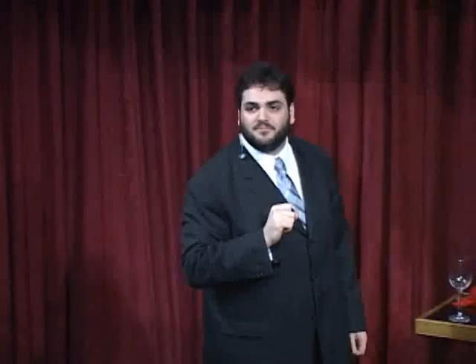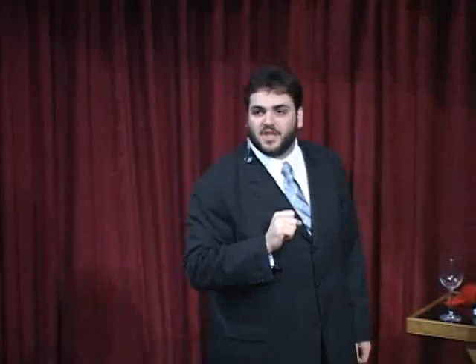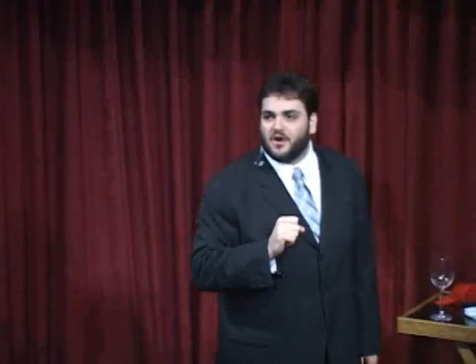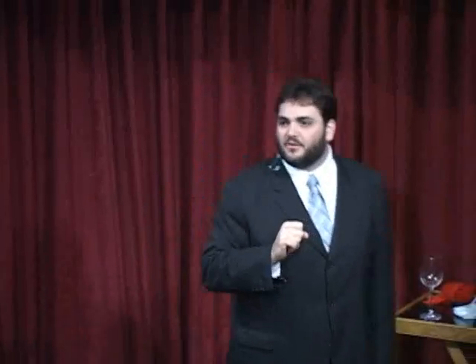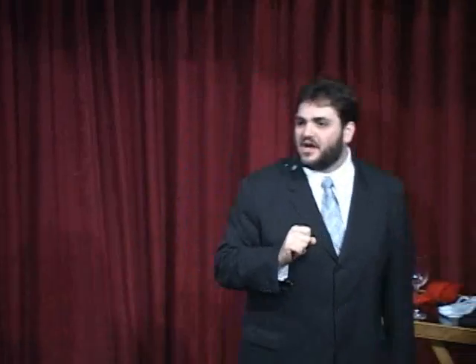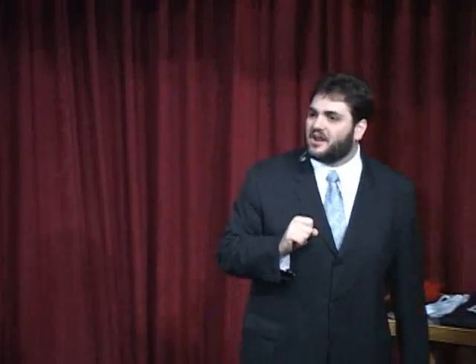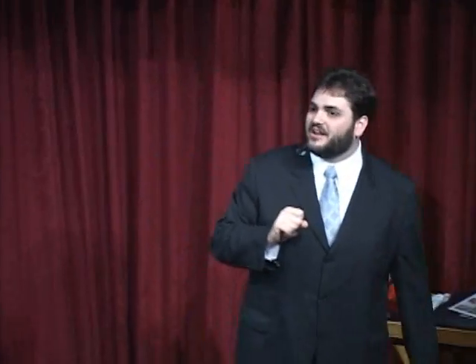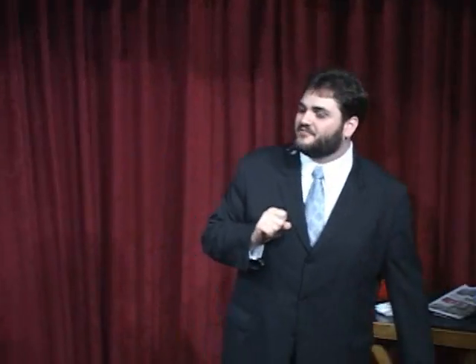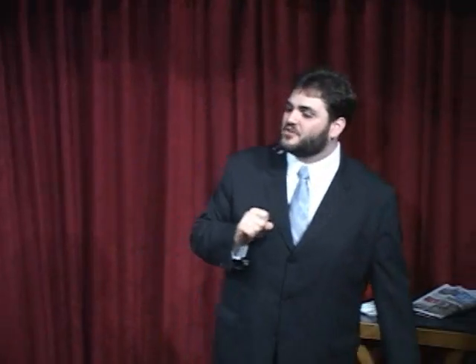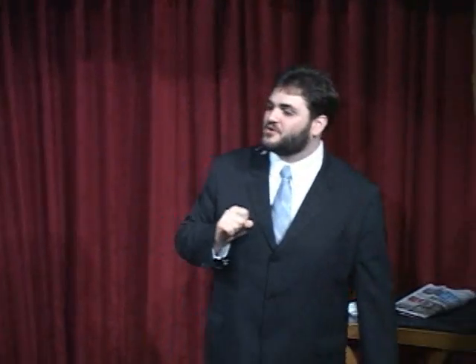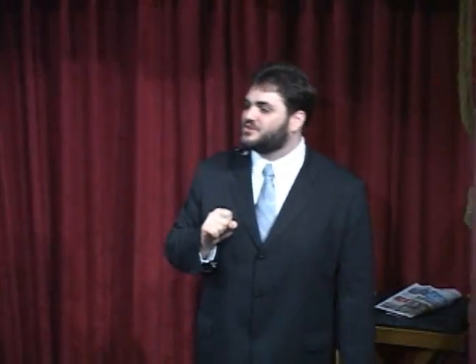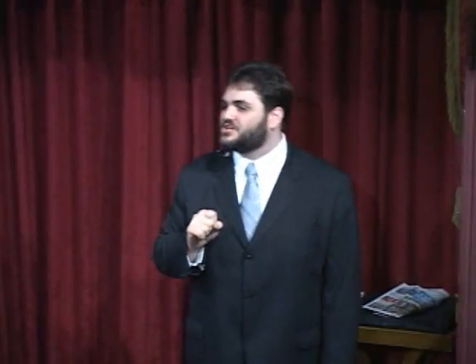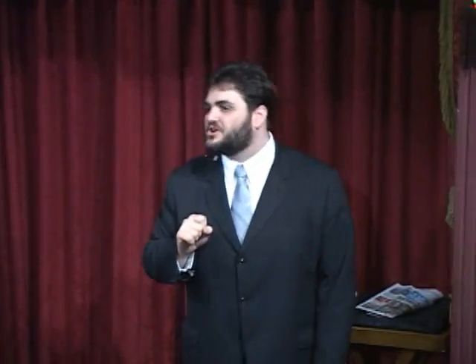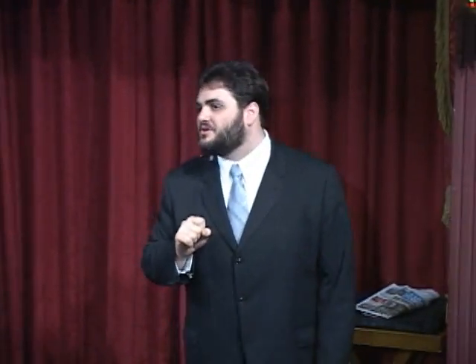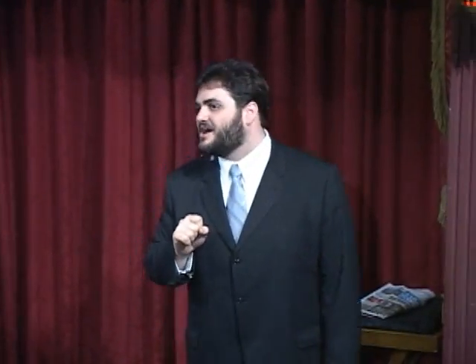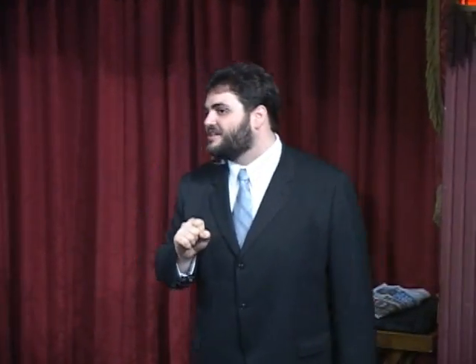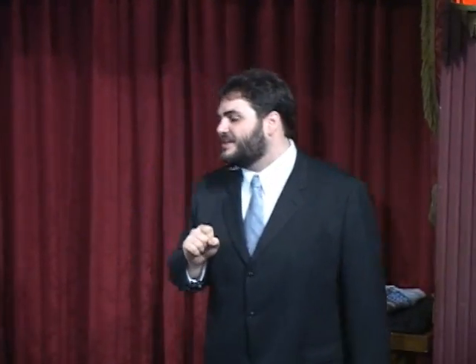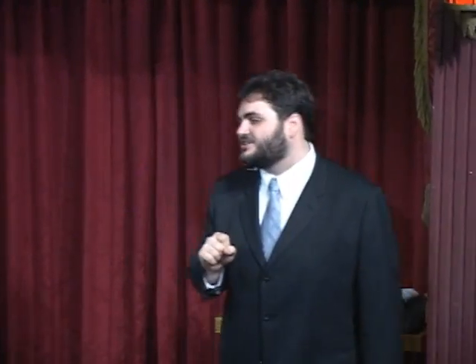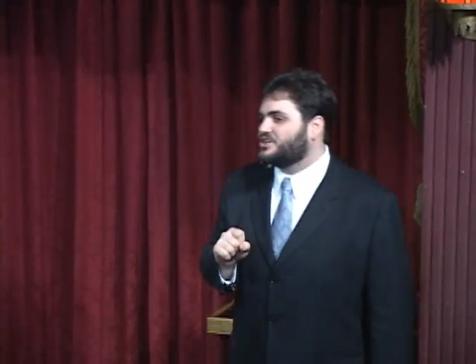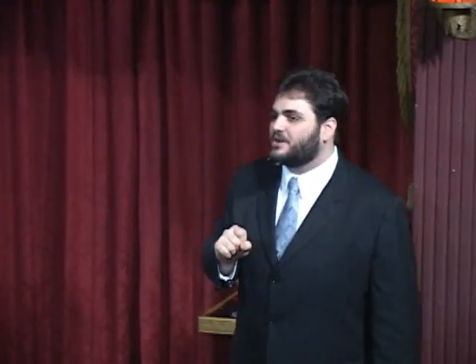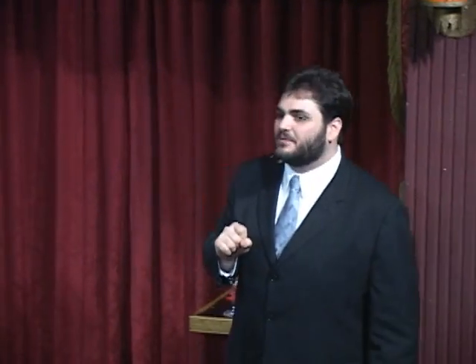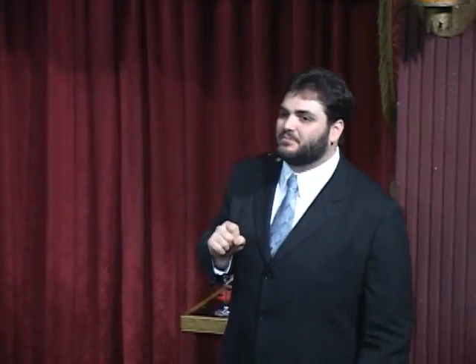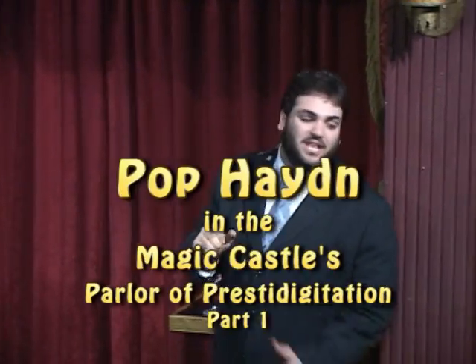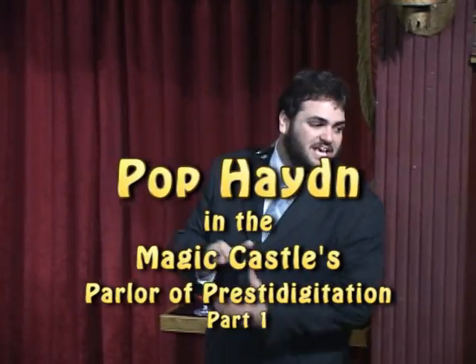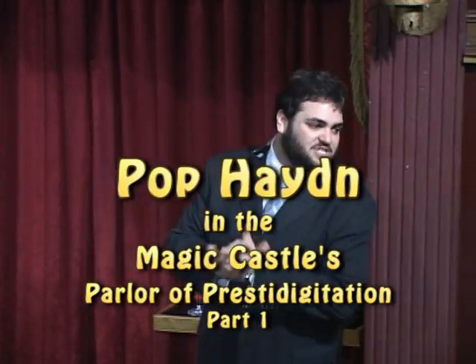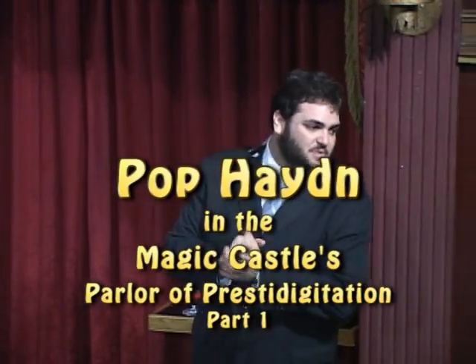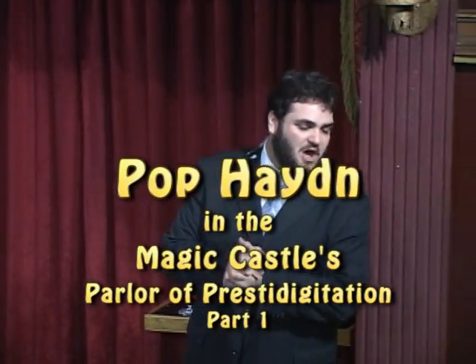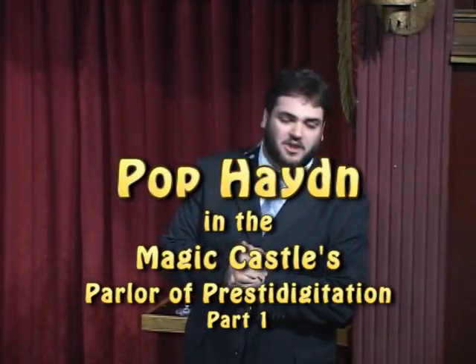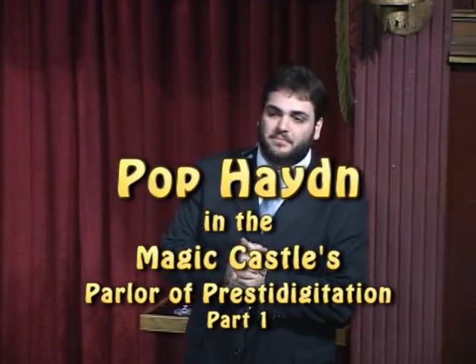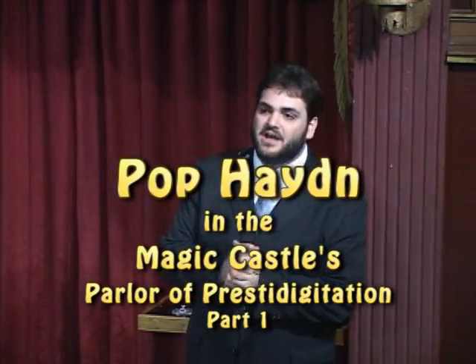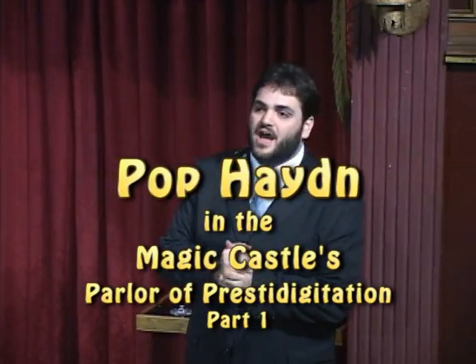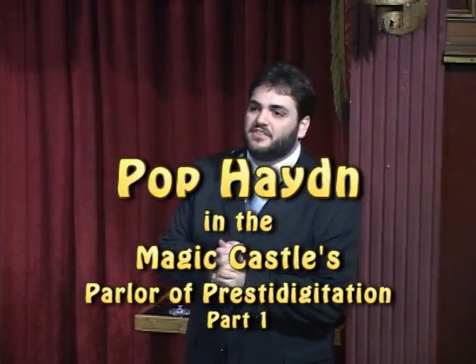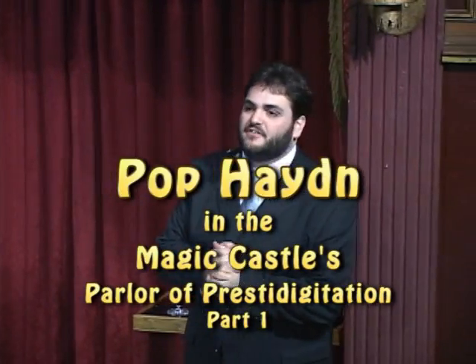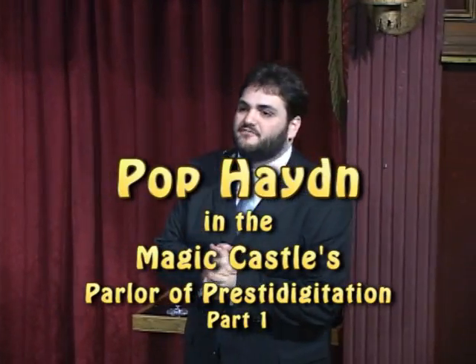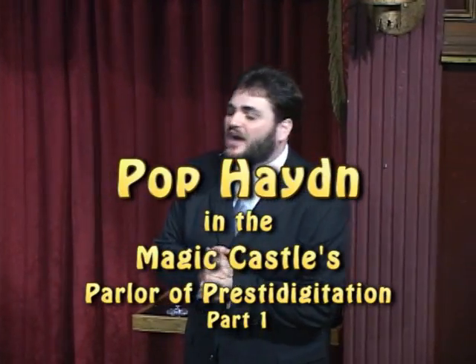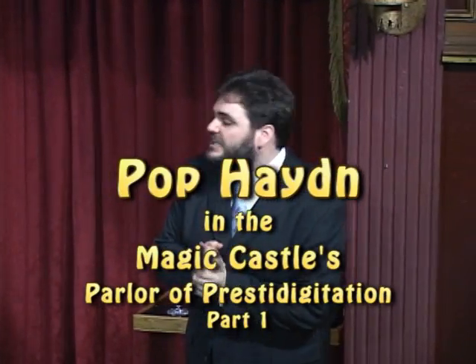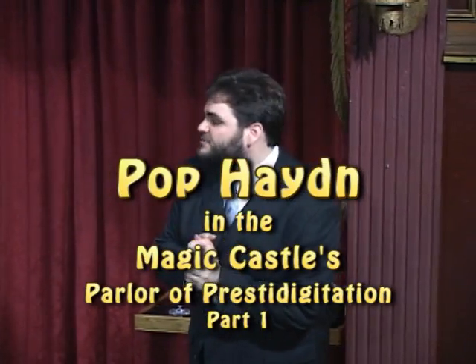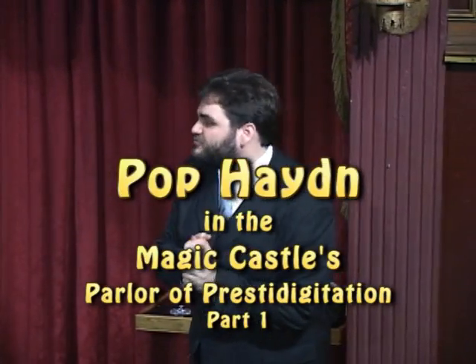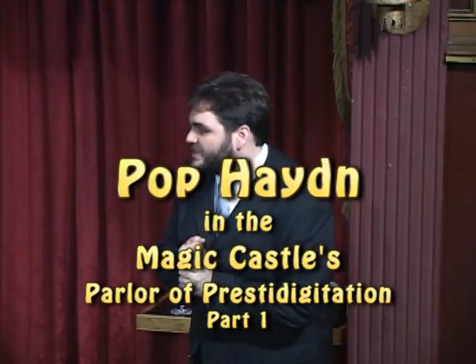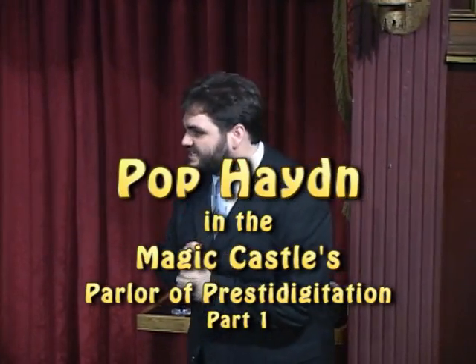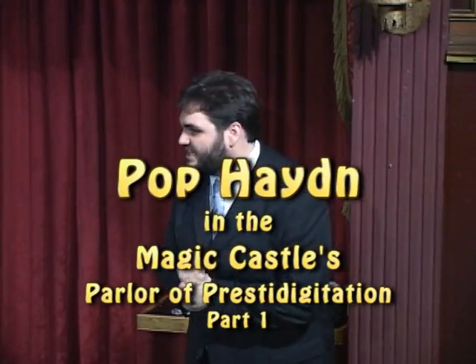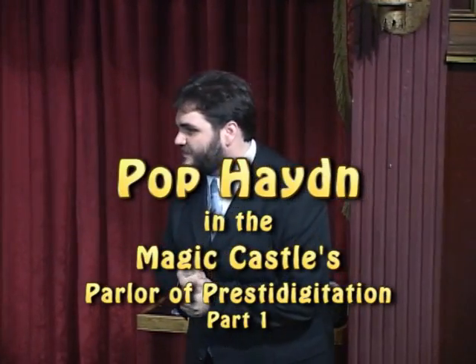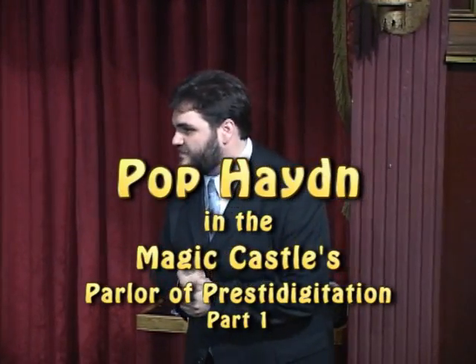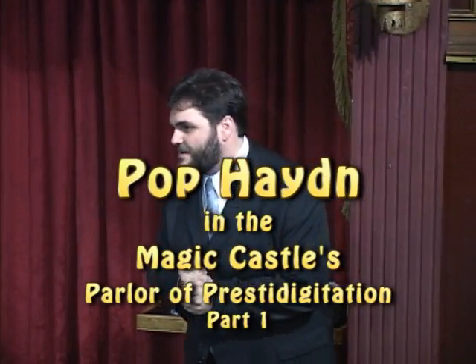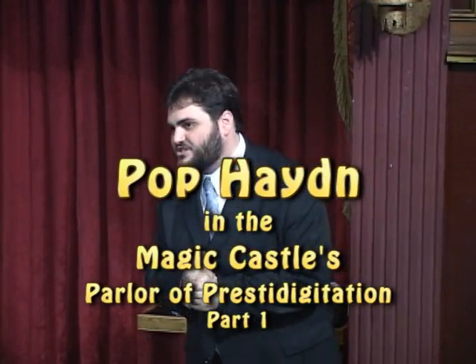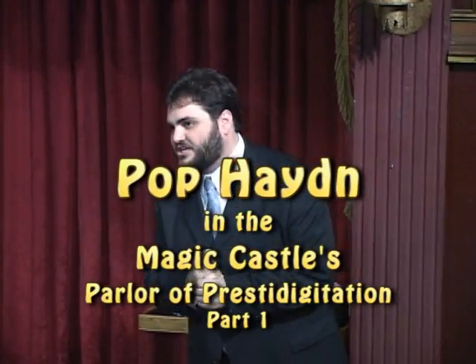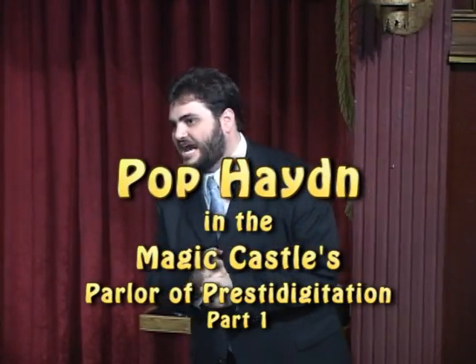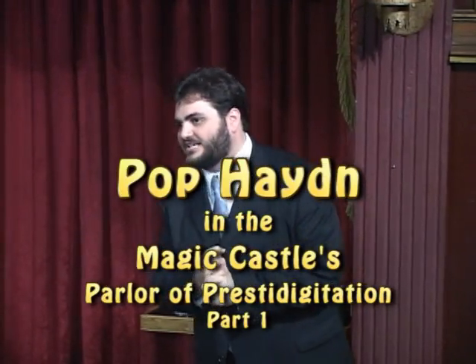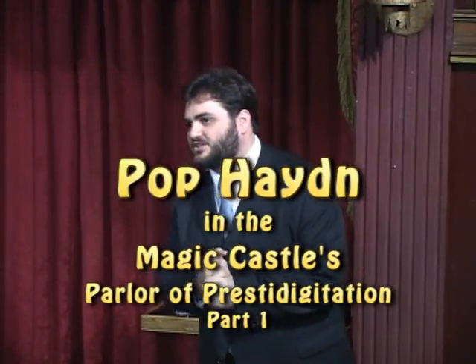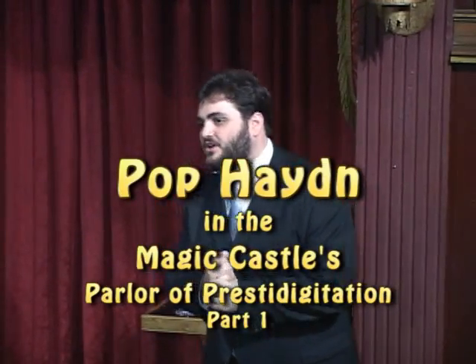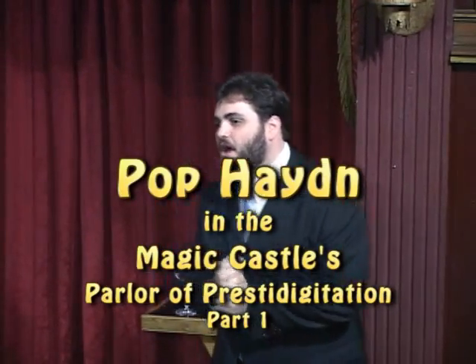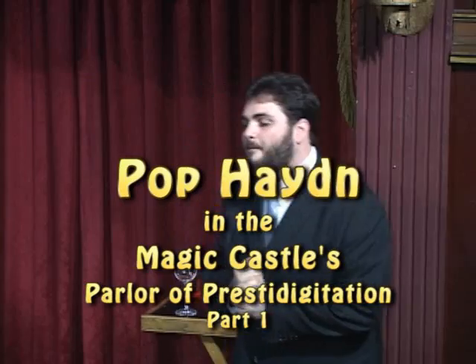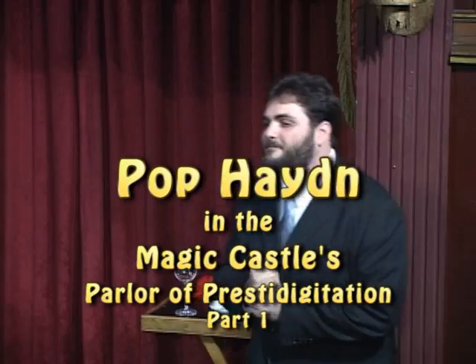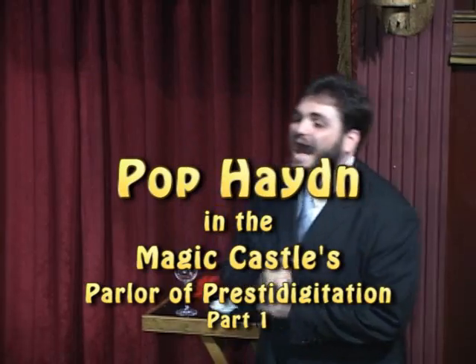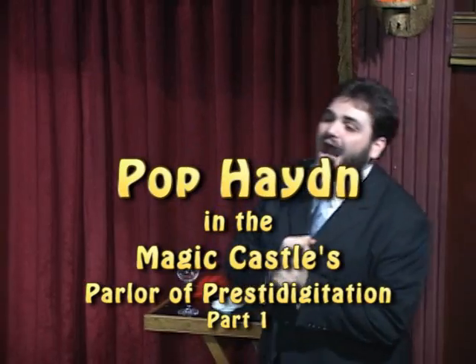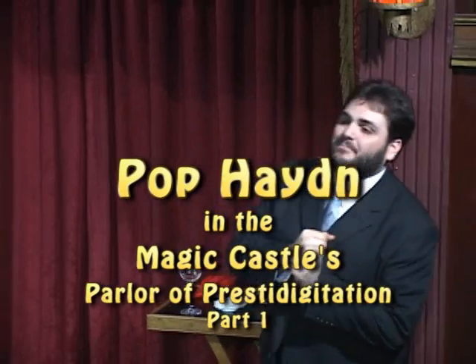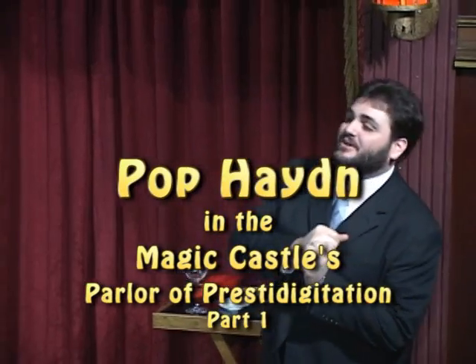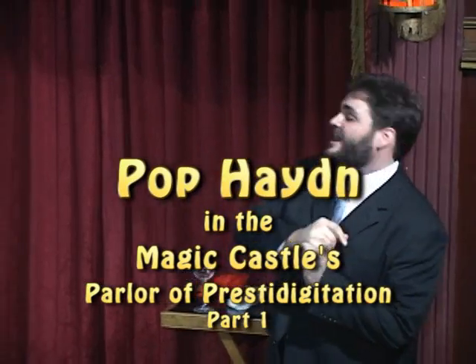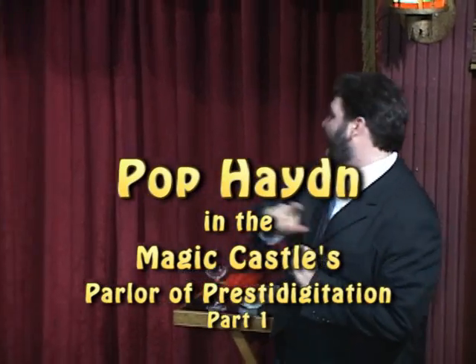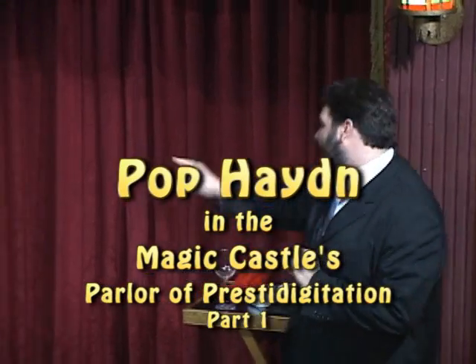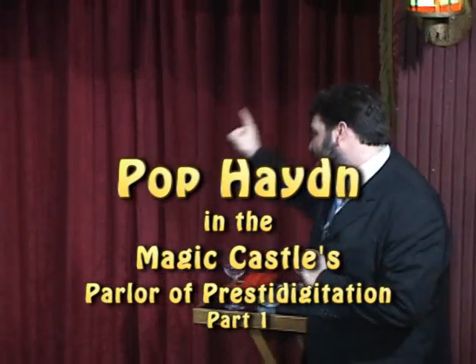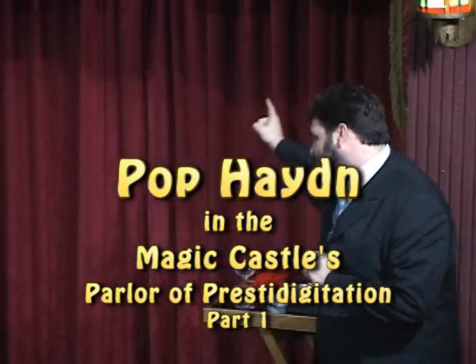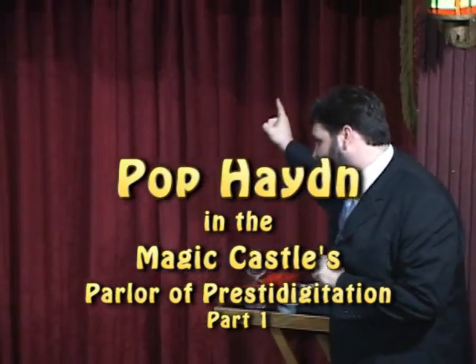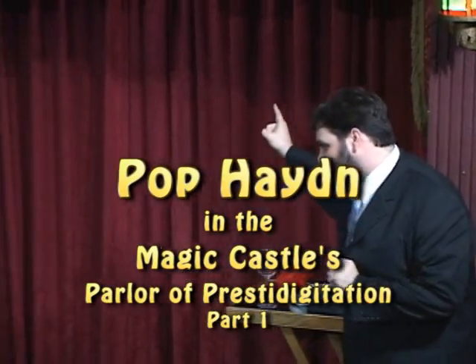Without any further ado, ladies and gentlemen, please welcome the Vice-President of the Magic Castle, Pop Hayden!